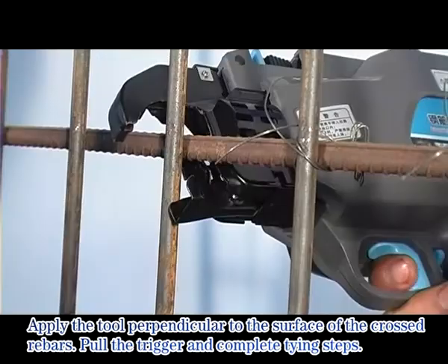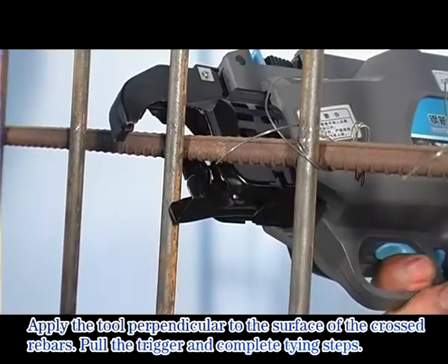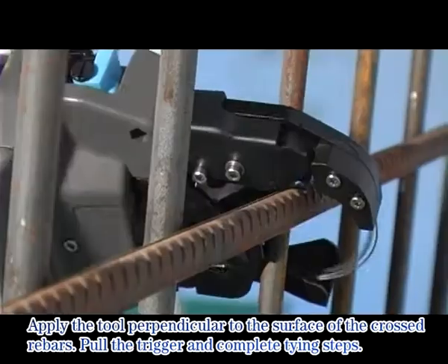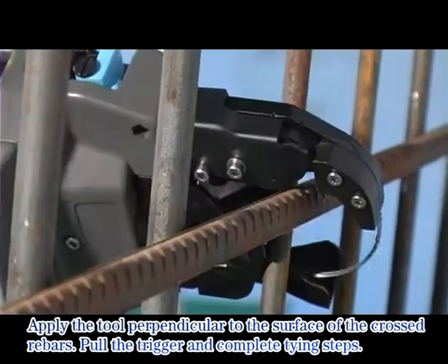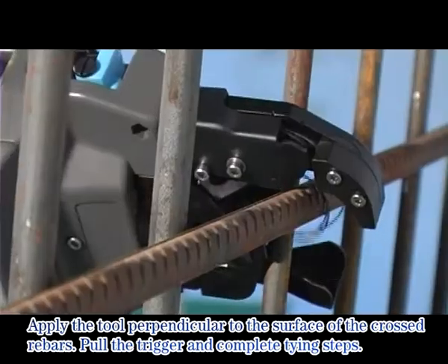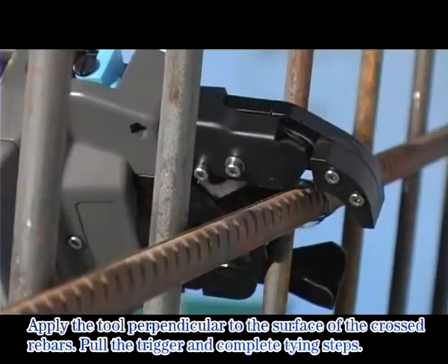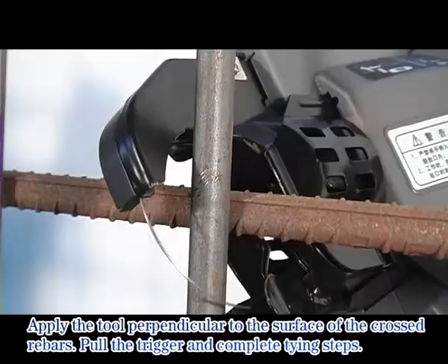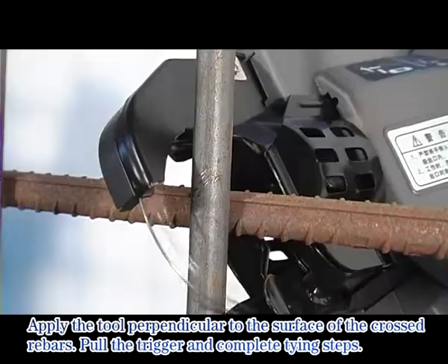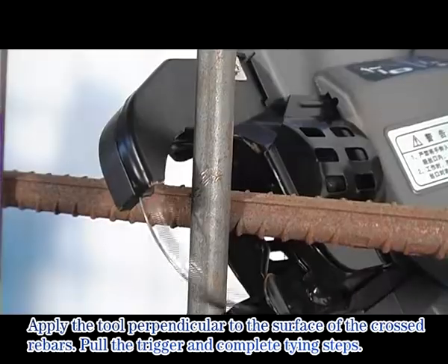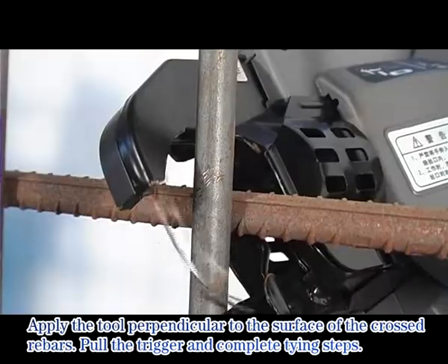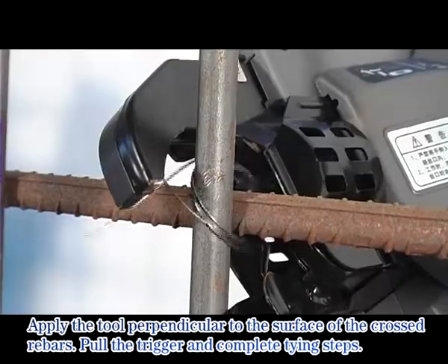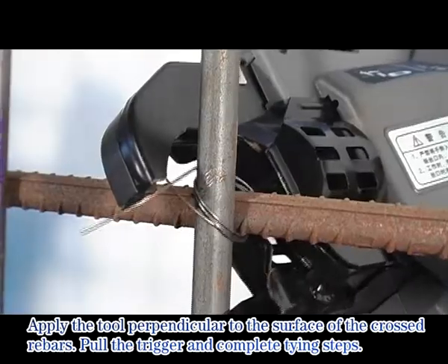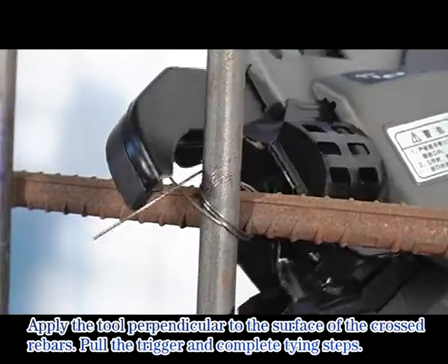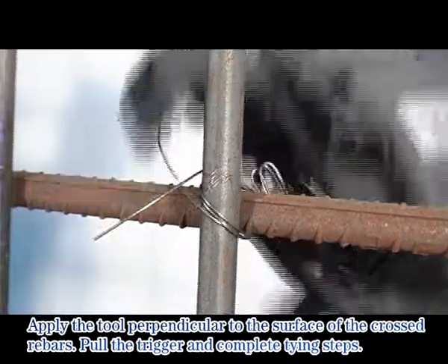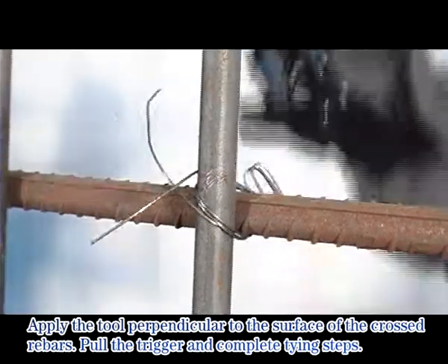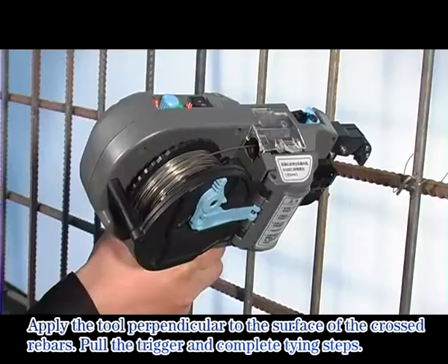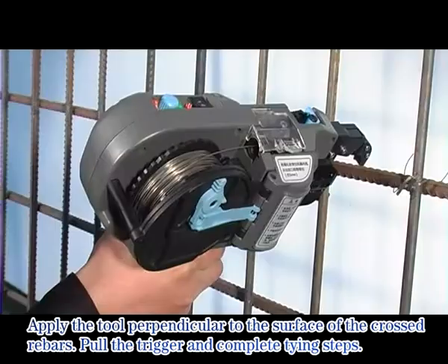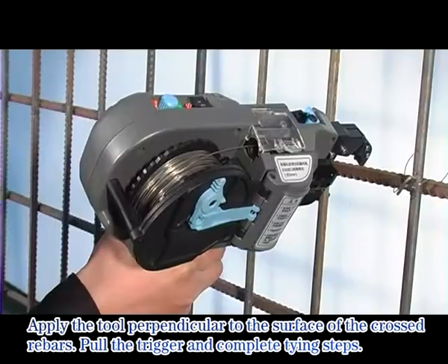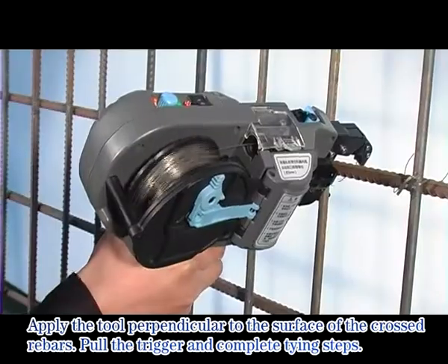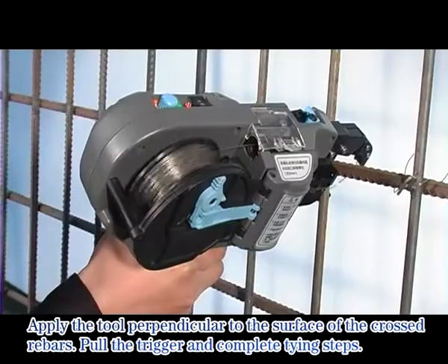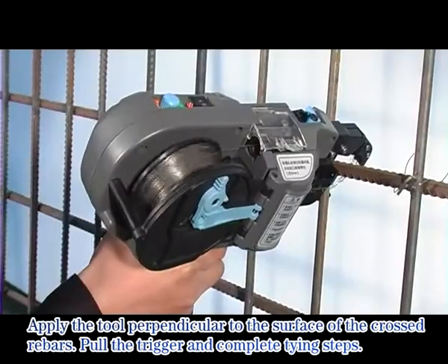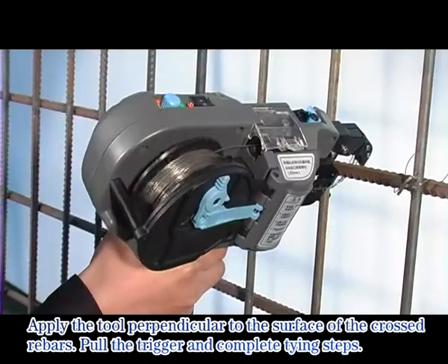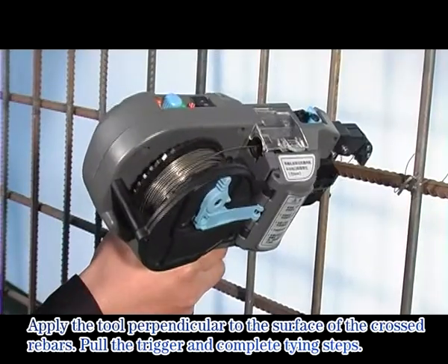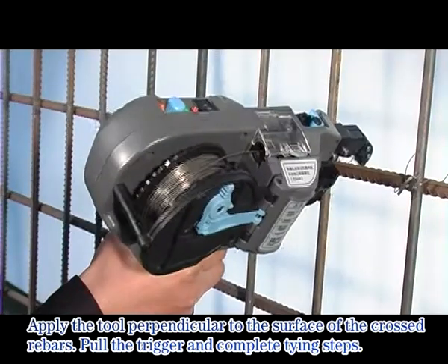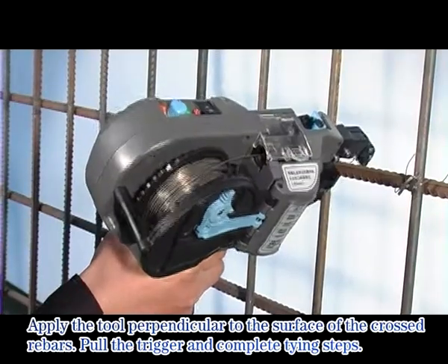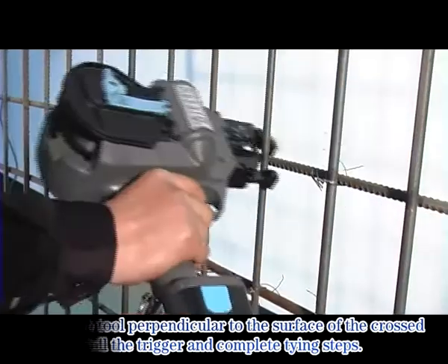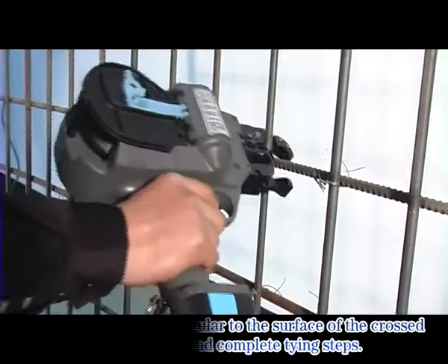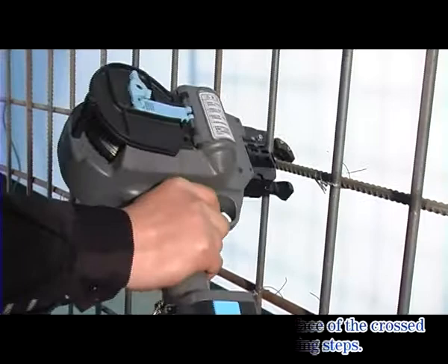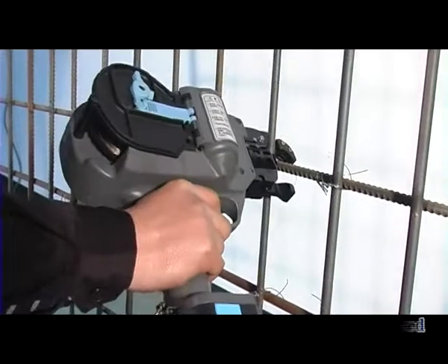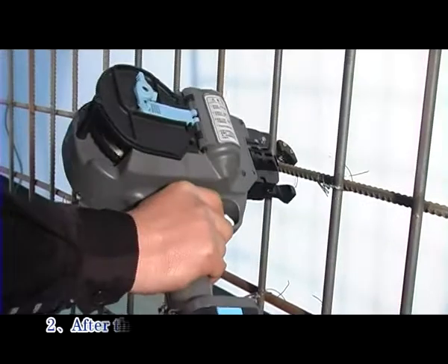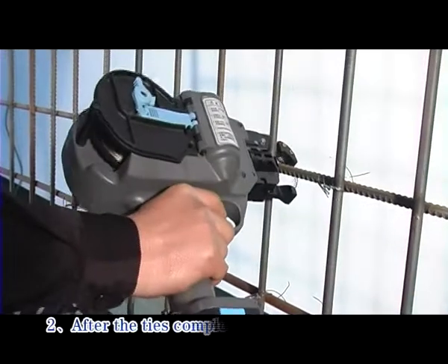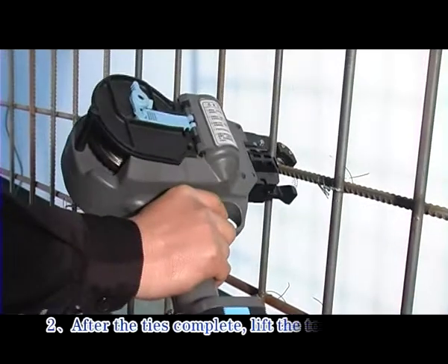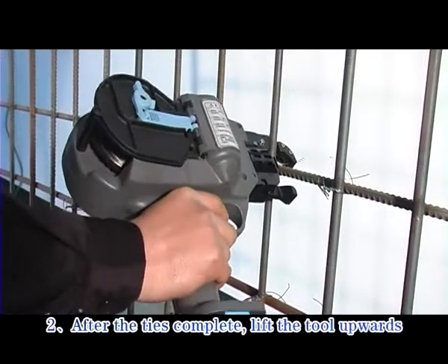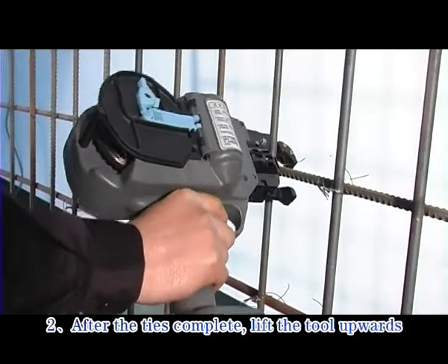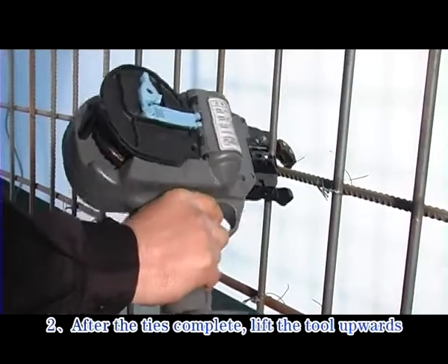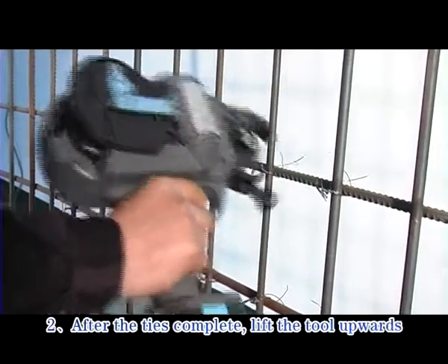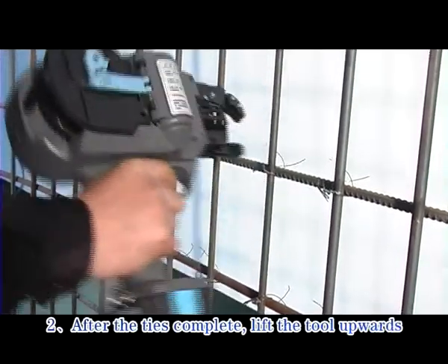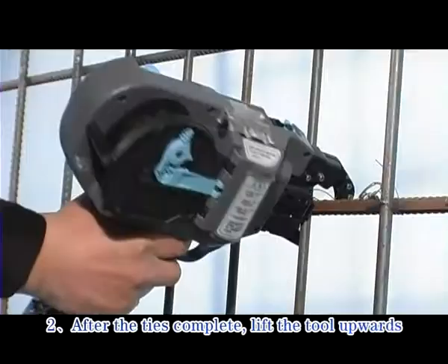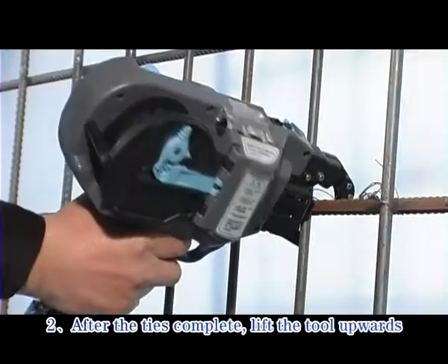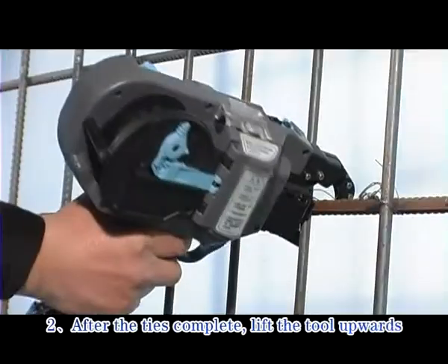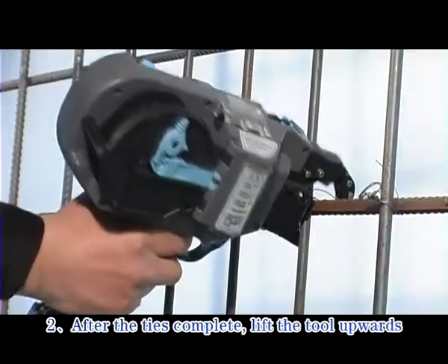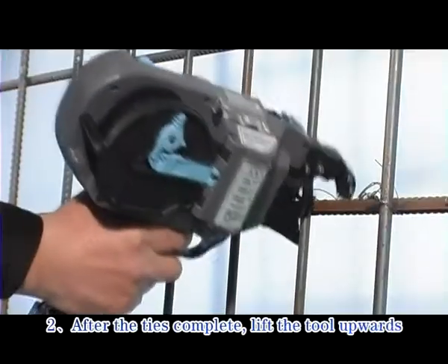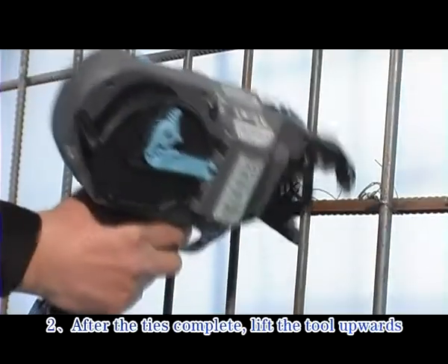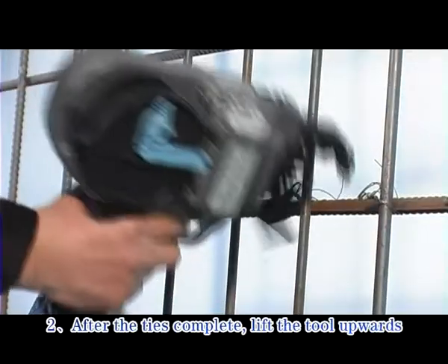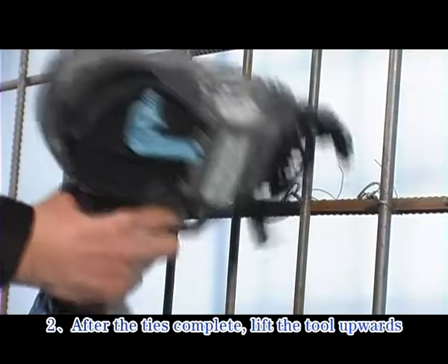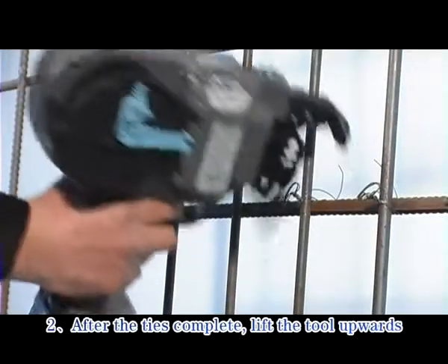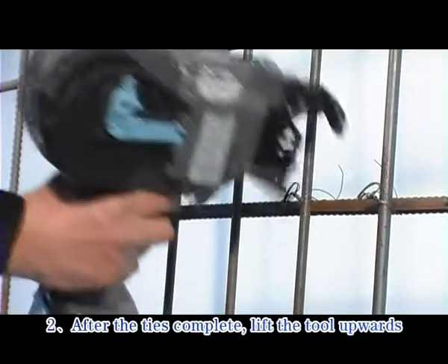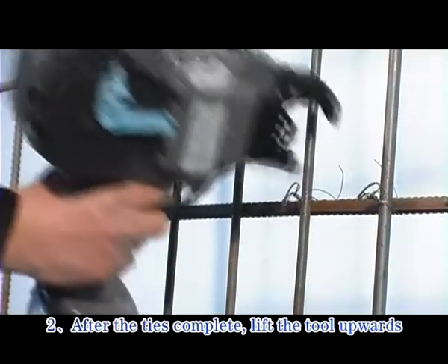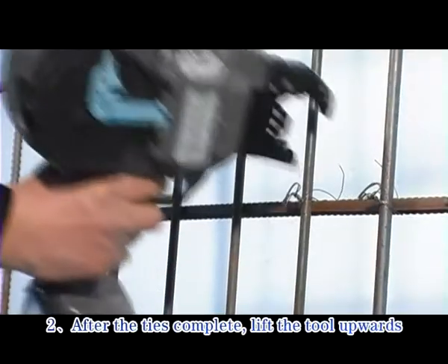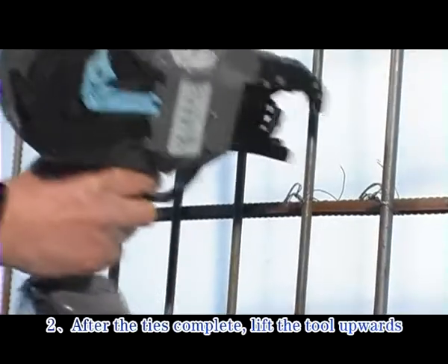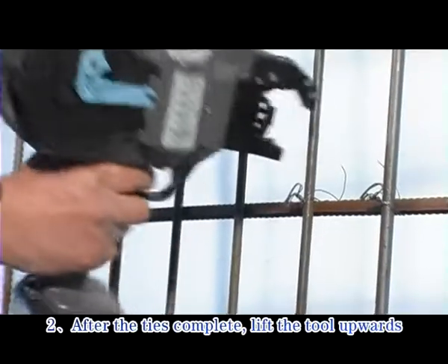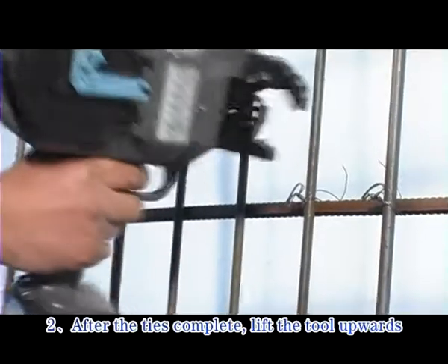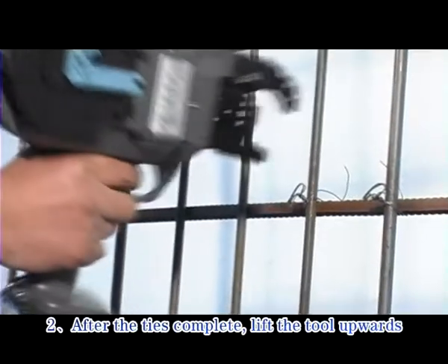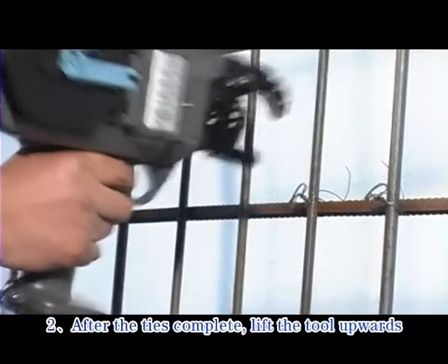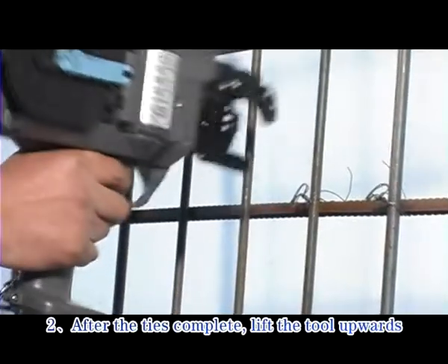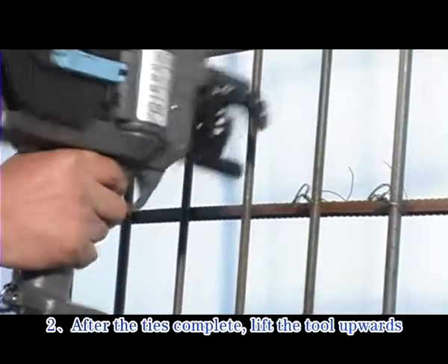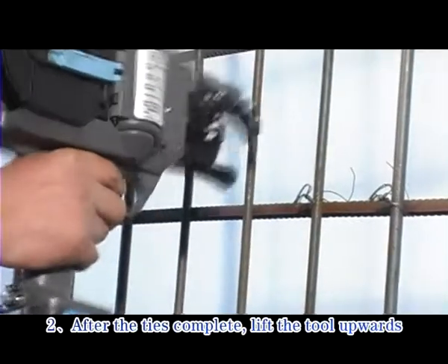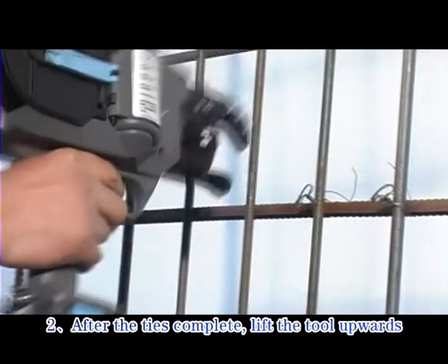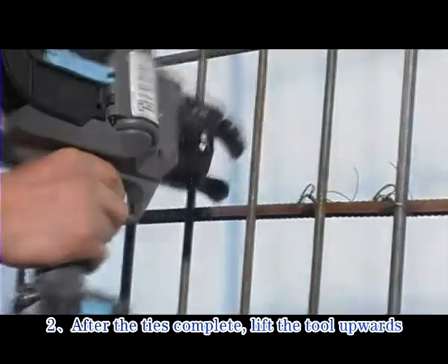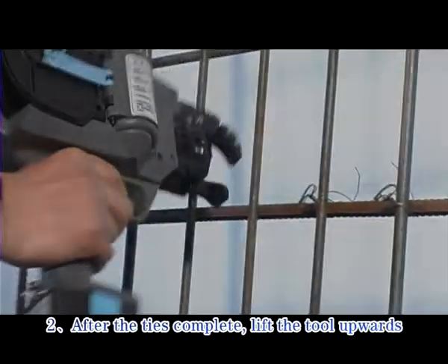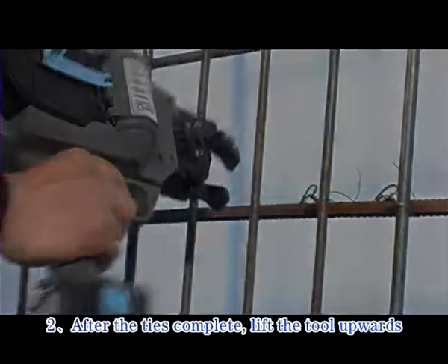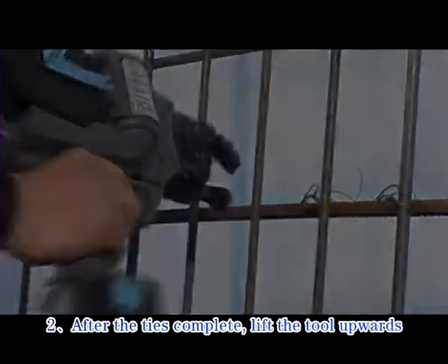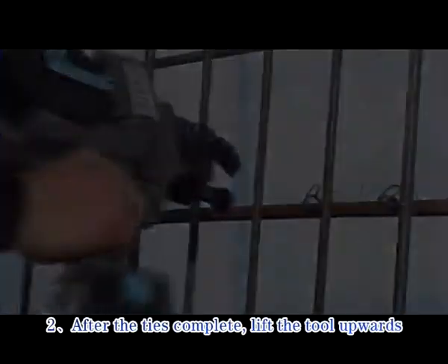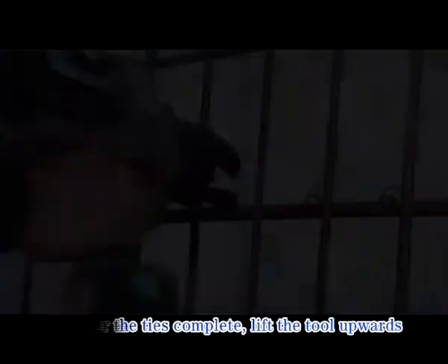Pull up the trigger to complete the tying steps. Step 15: After the tie is complete, lift the tool upwards.